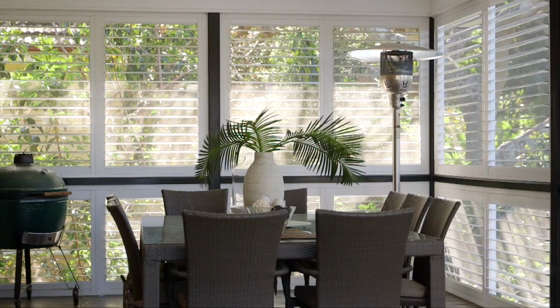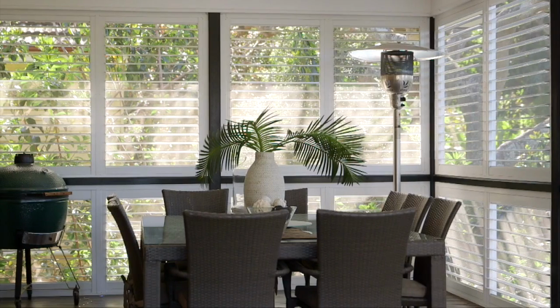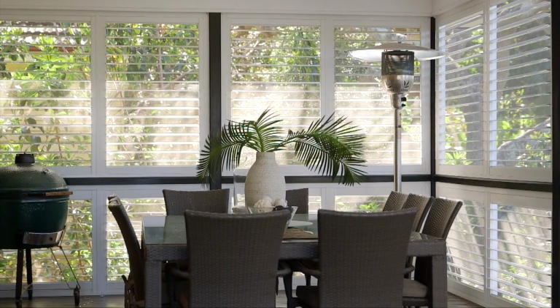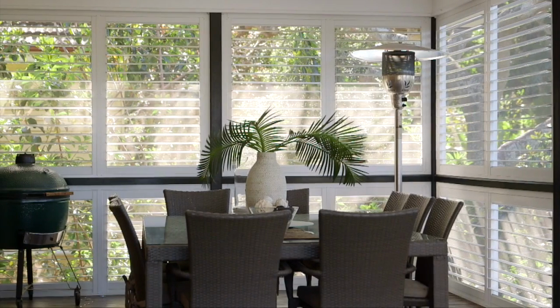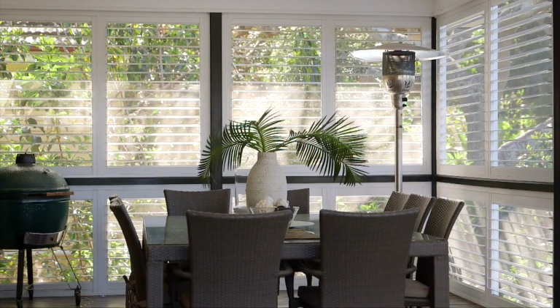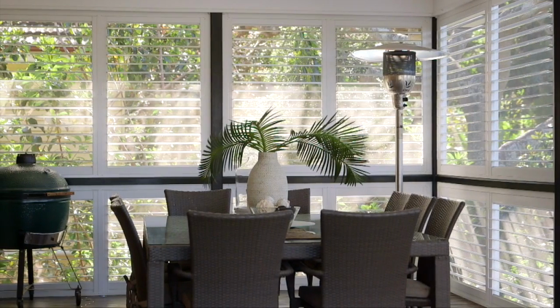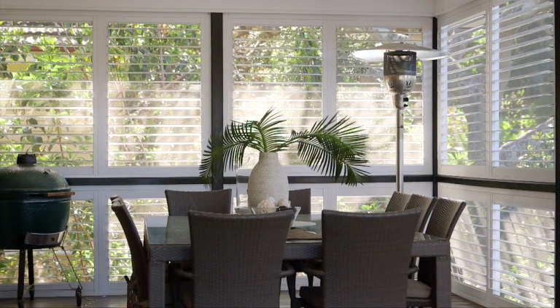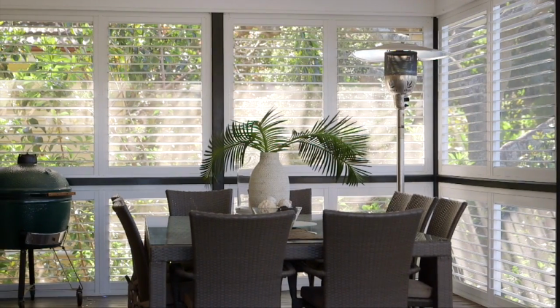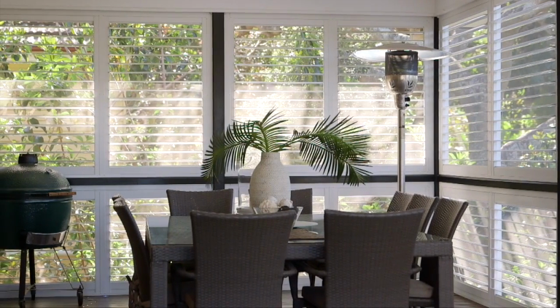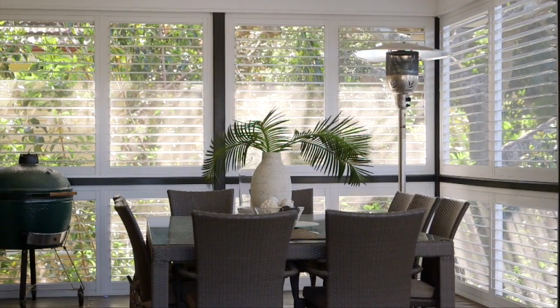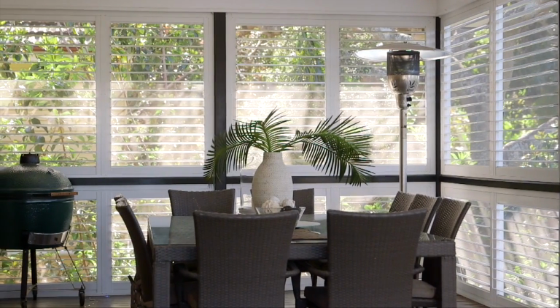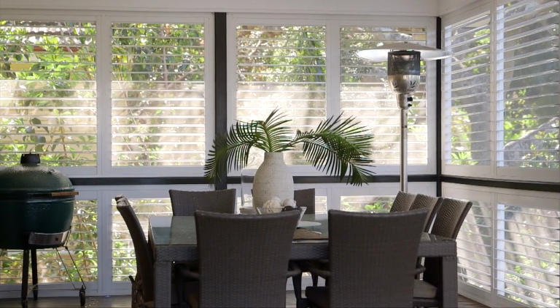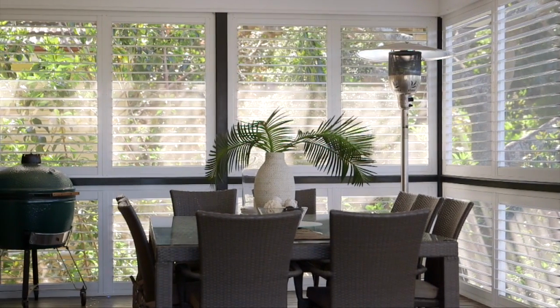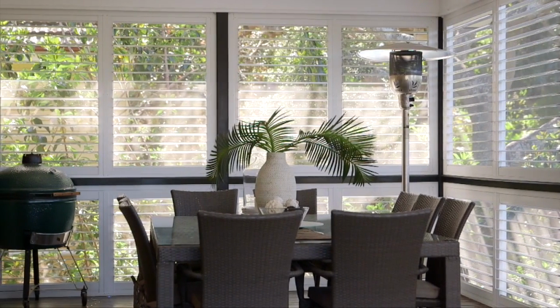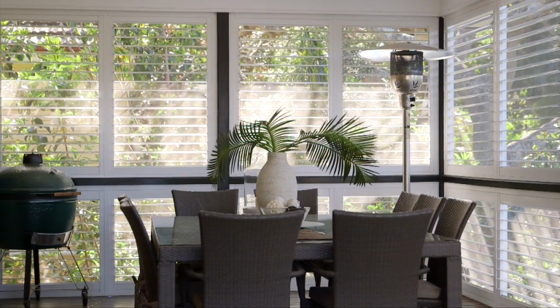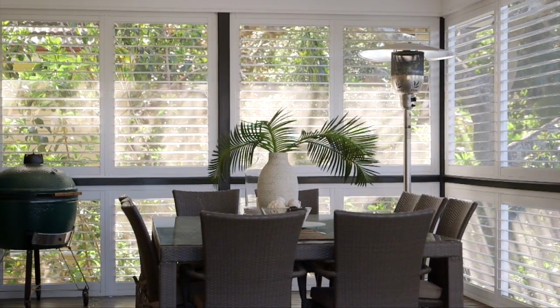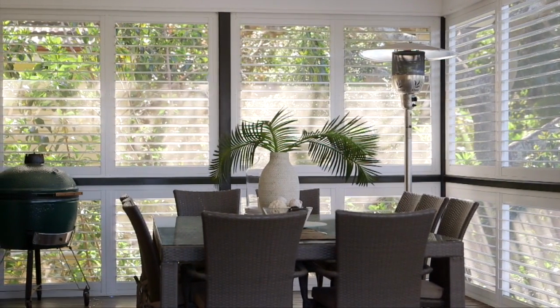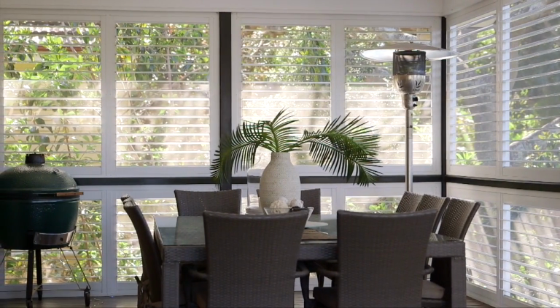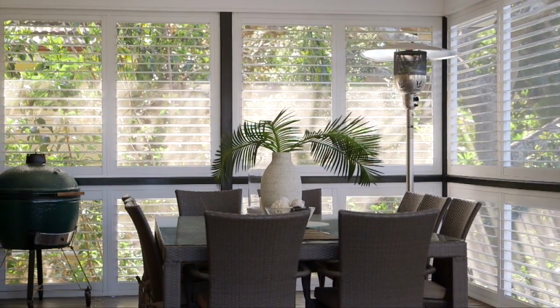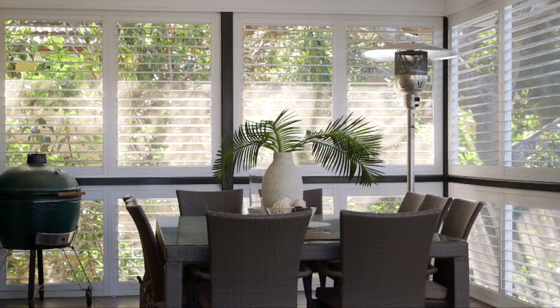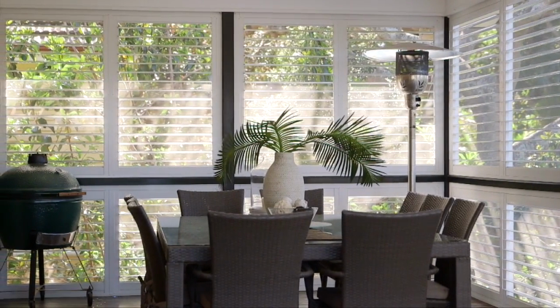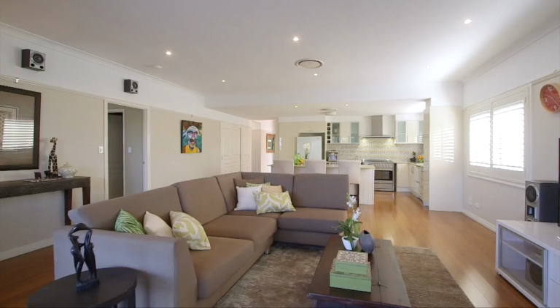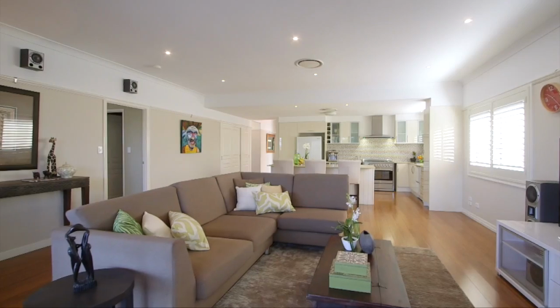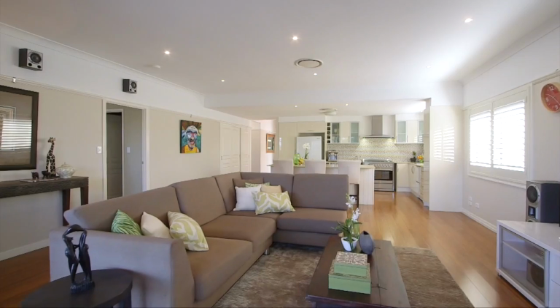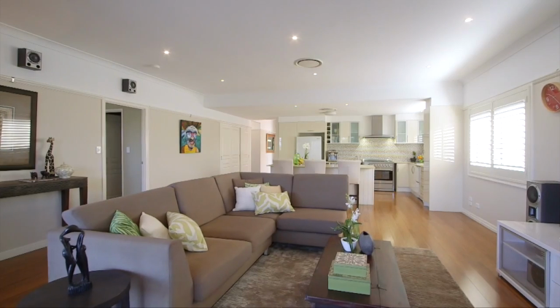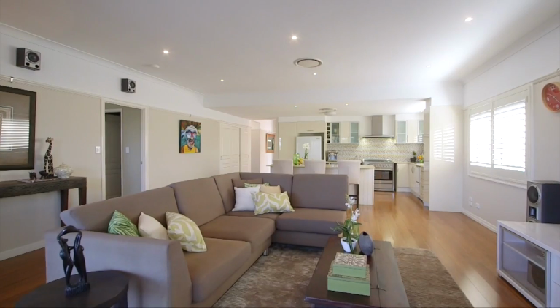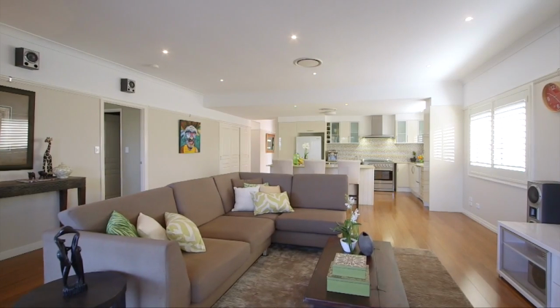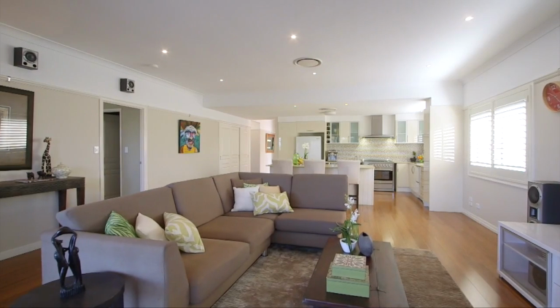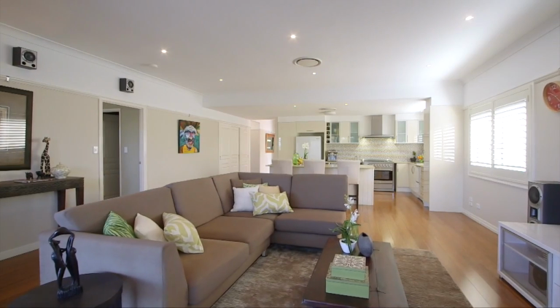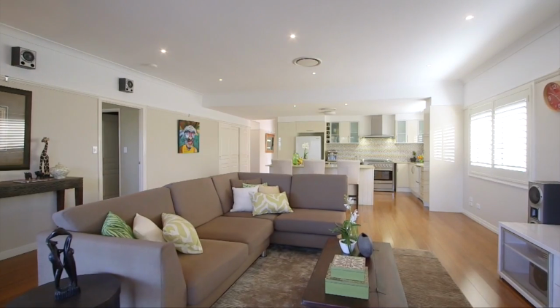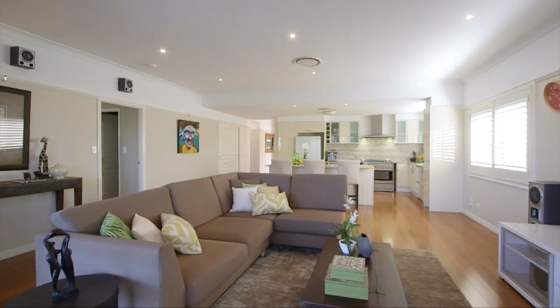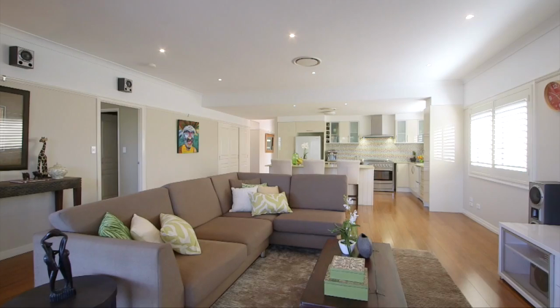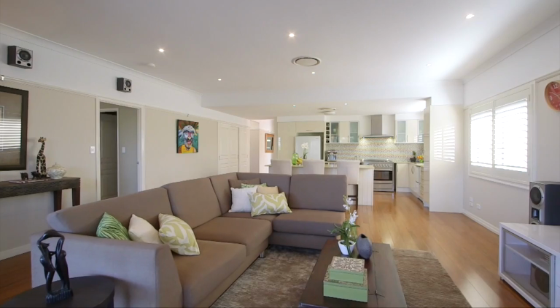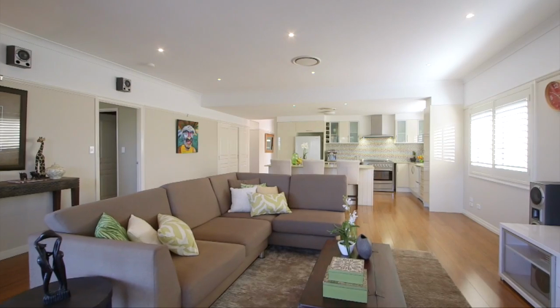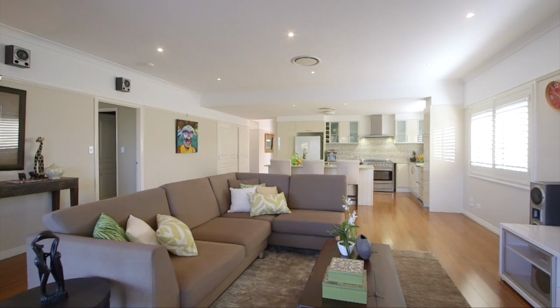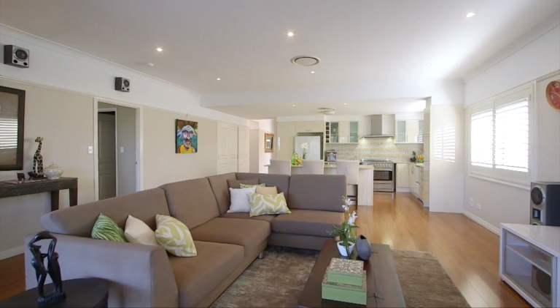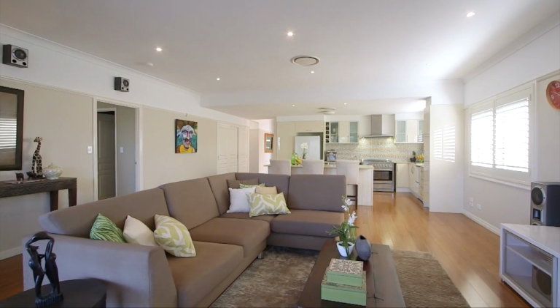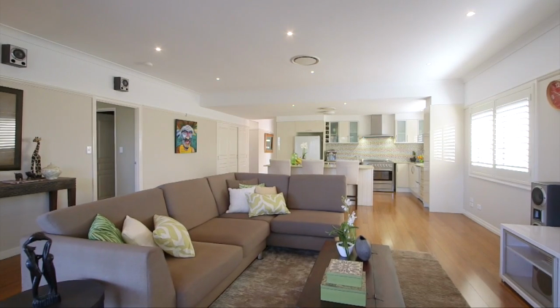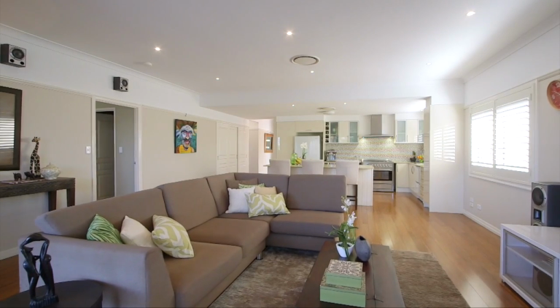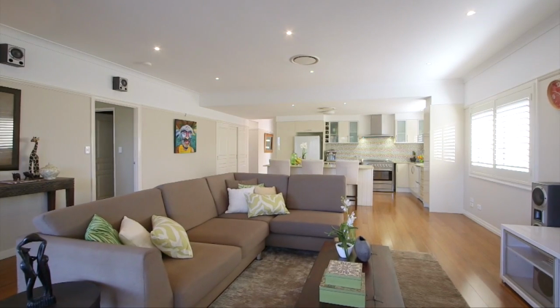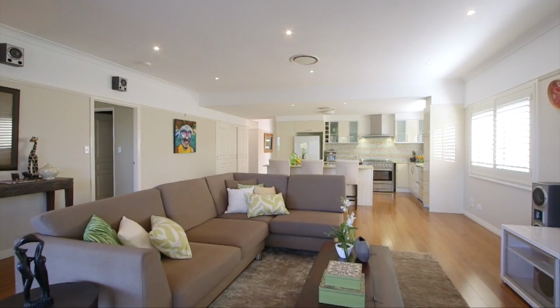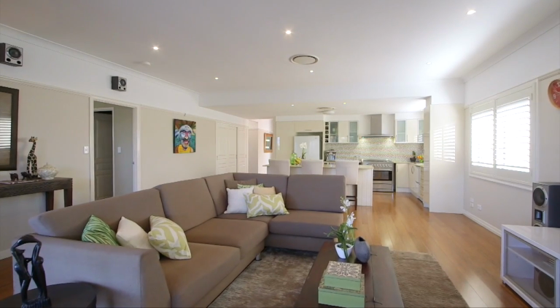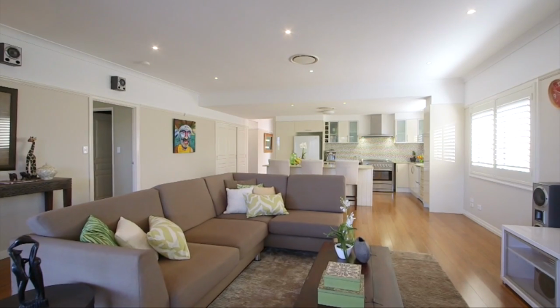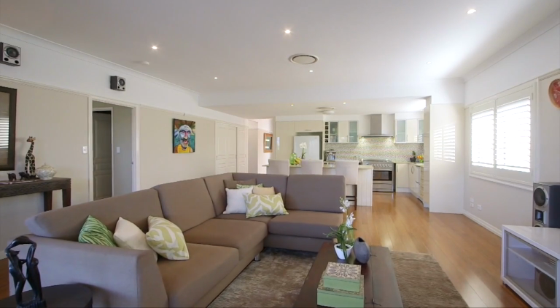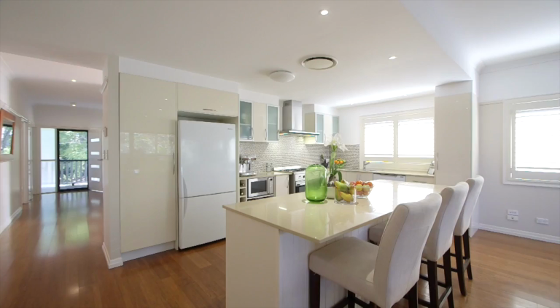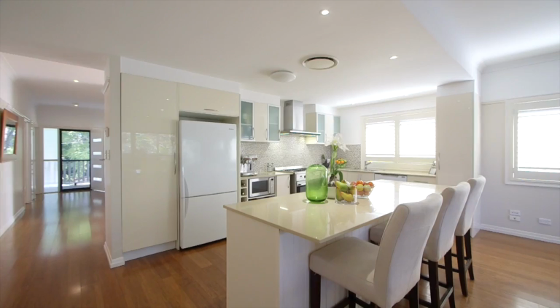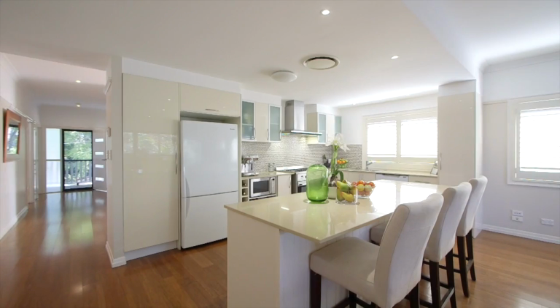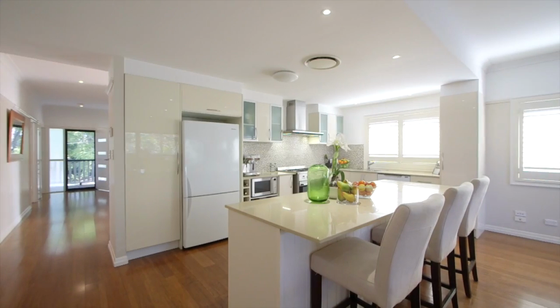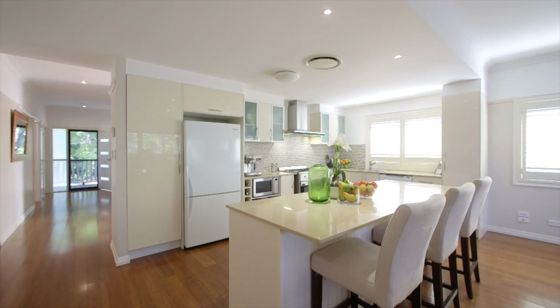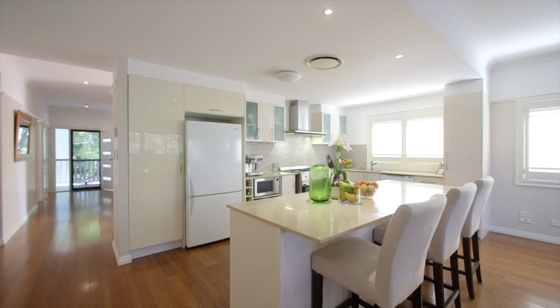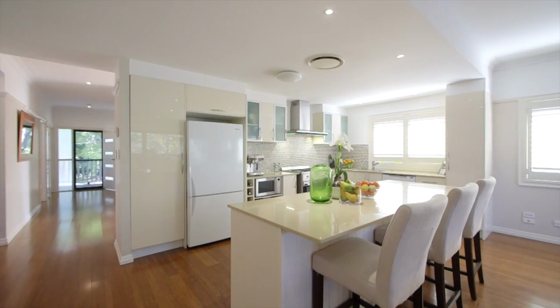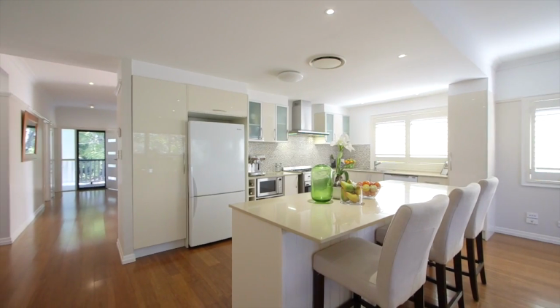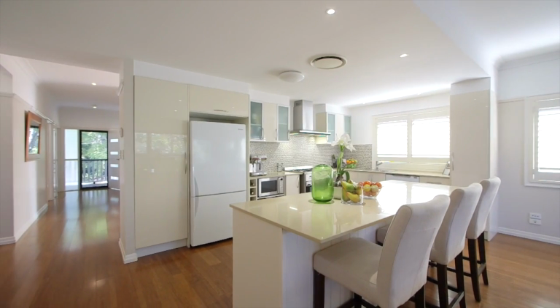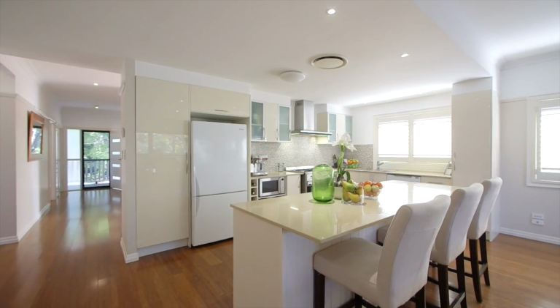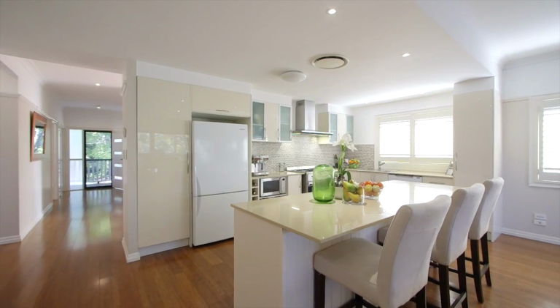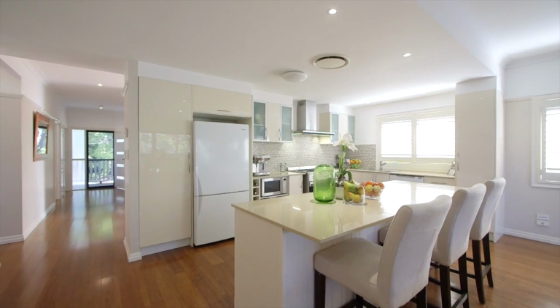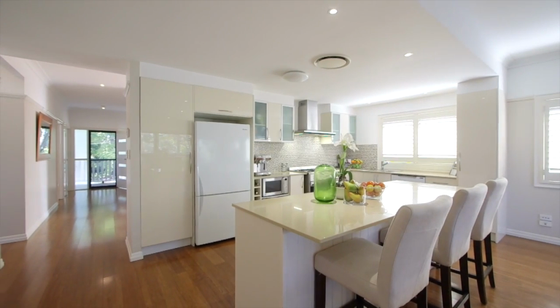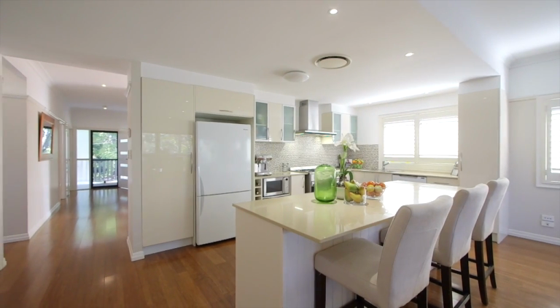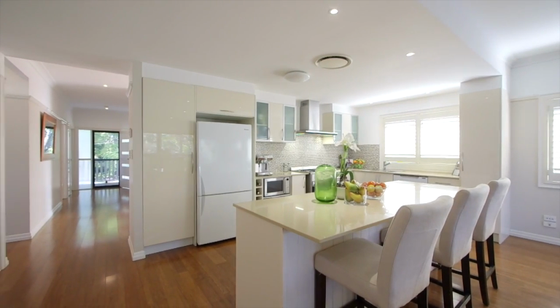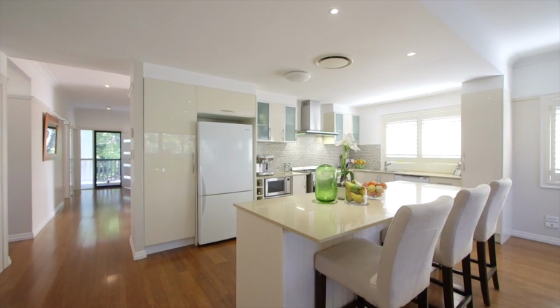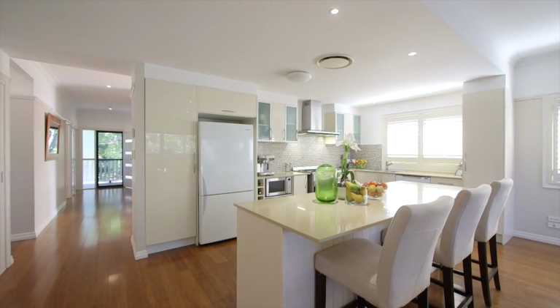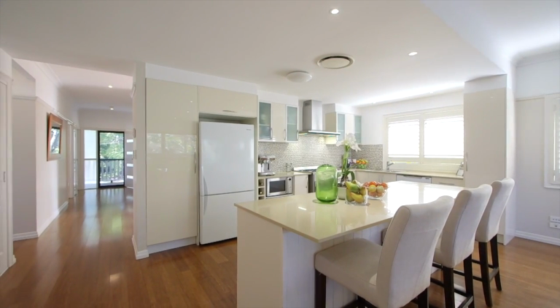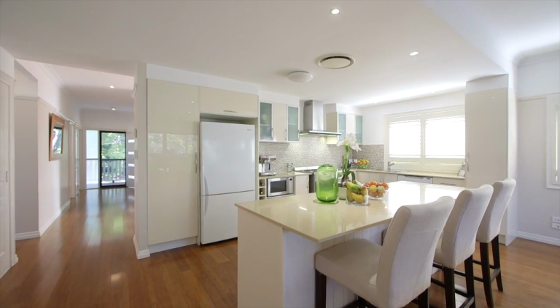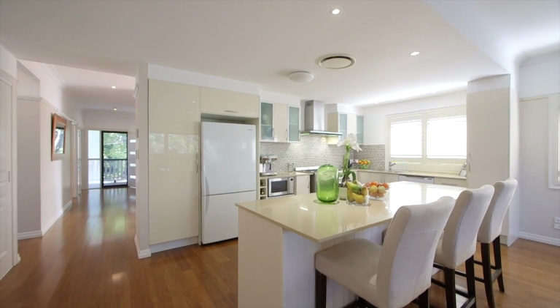Plantation shutters, ducted air conditioning, massive 2.7 metre ceilings, and loads of space and storage finish this picture.